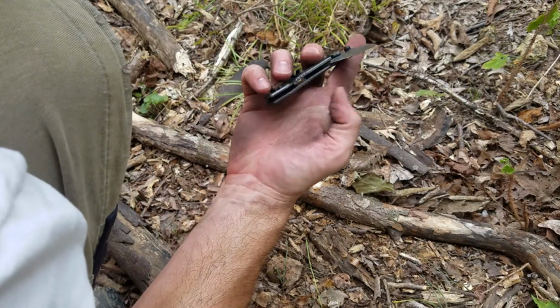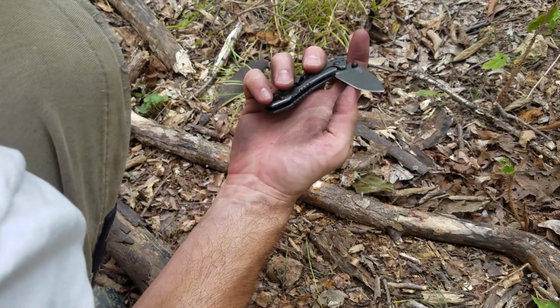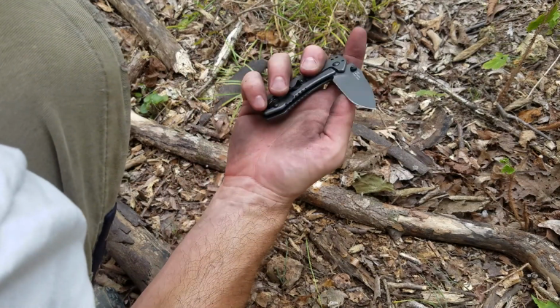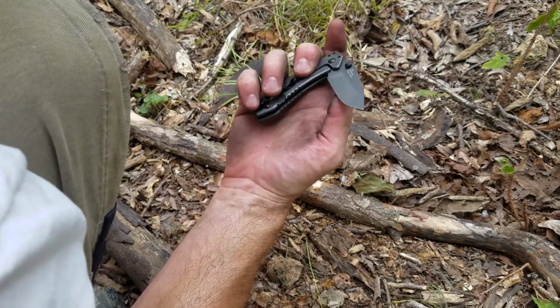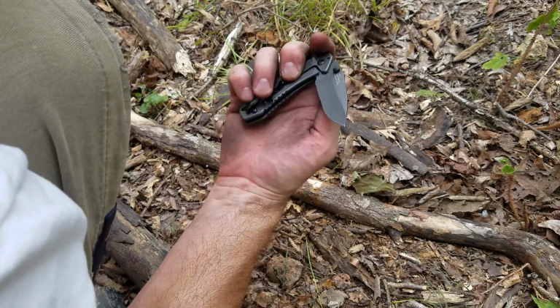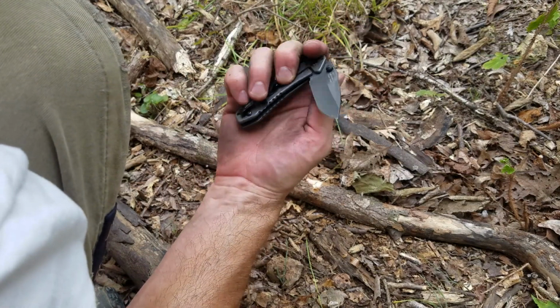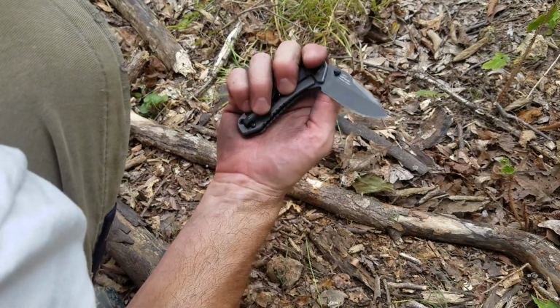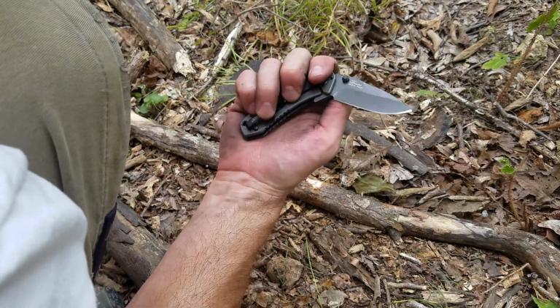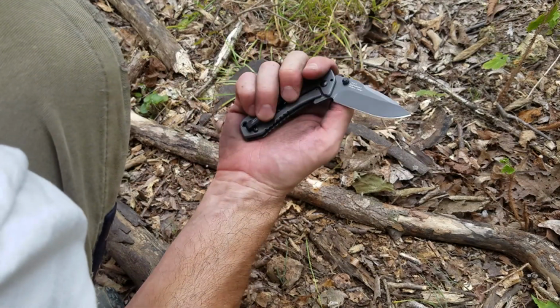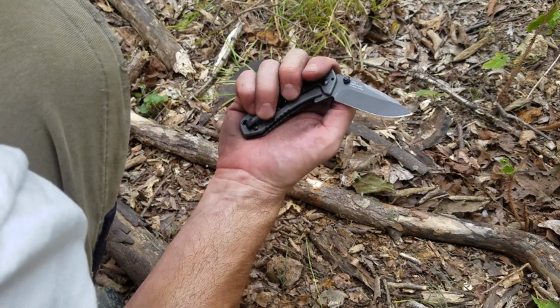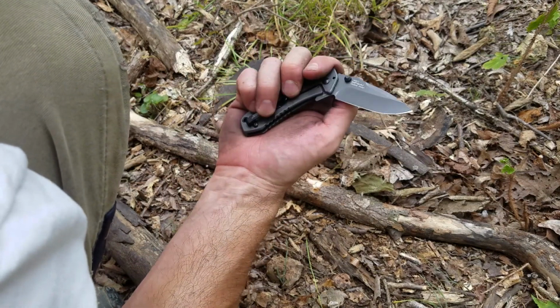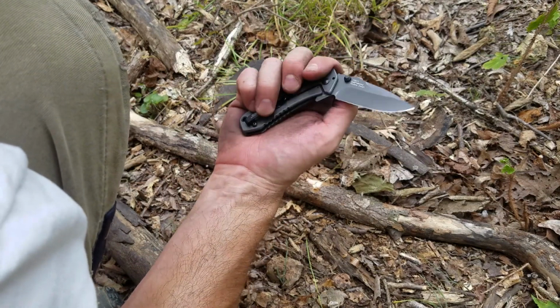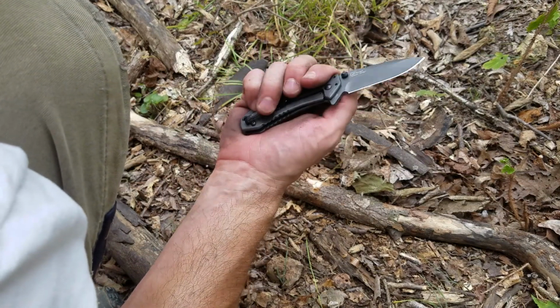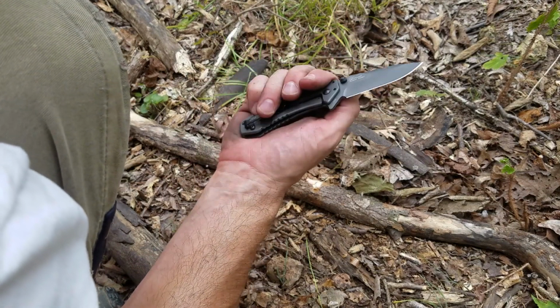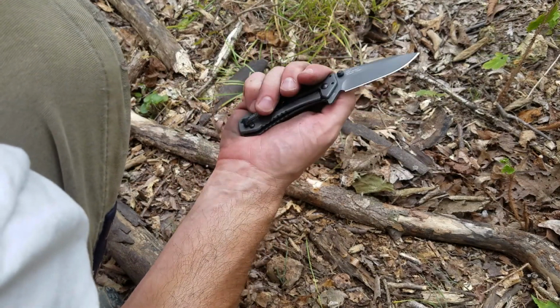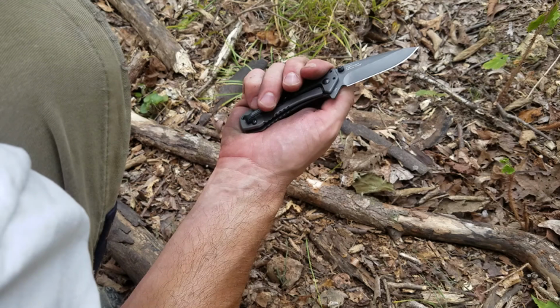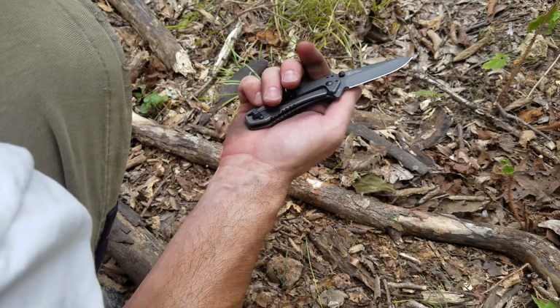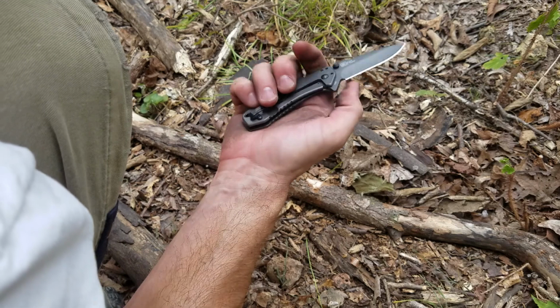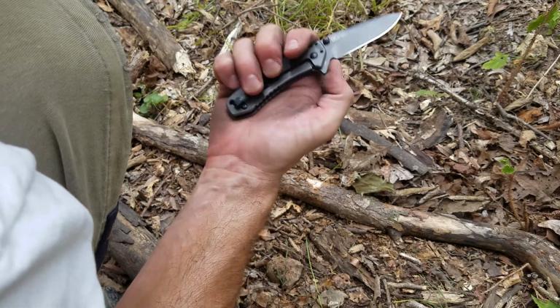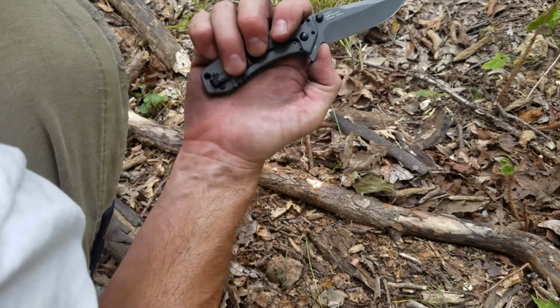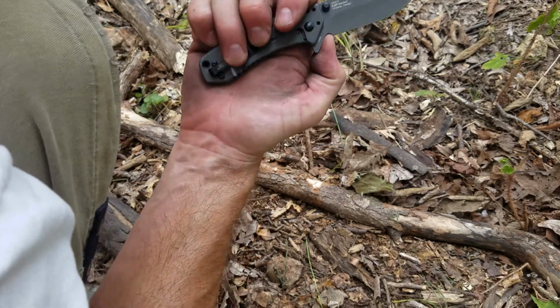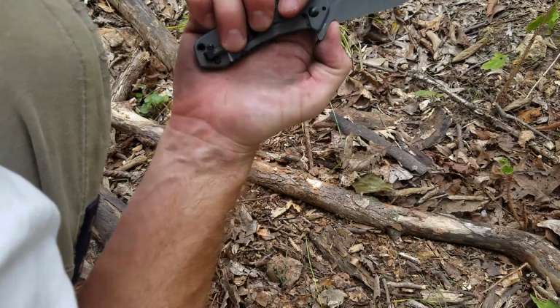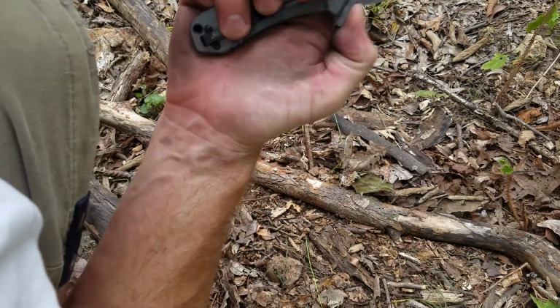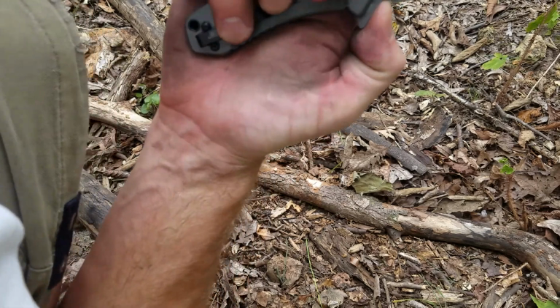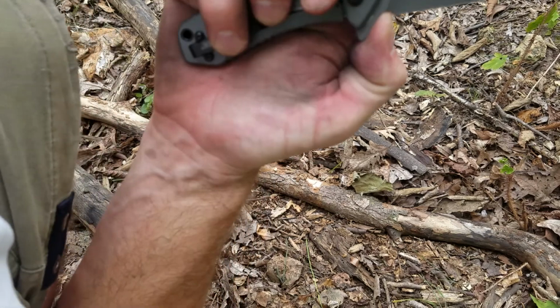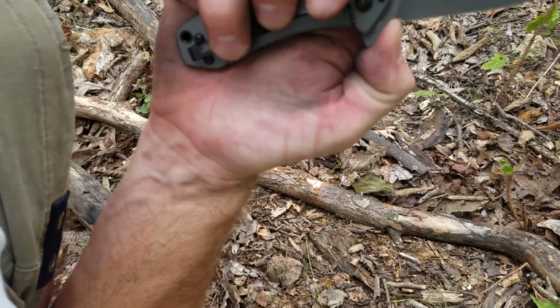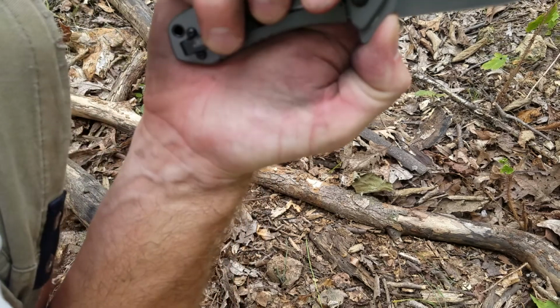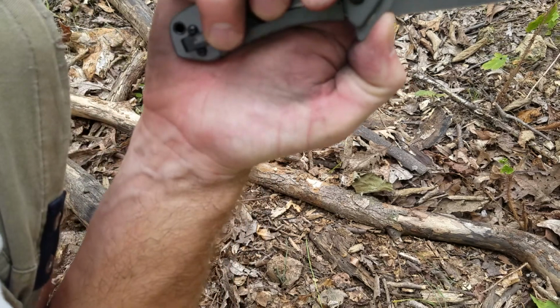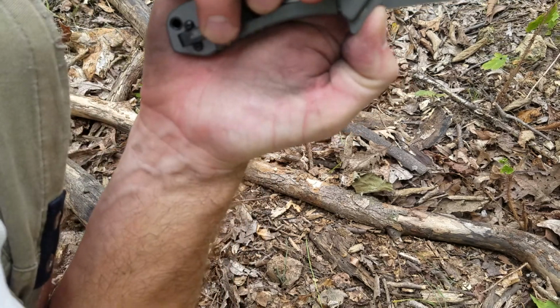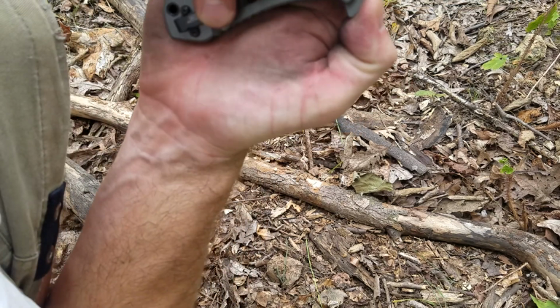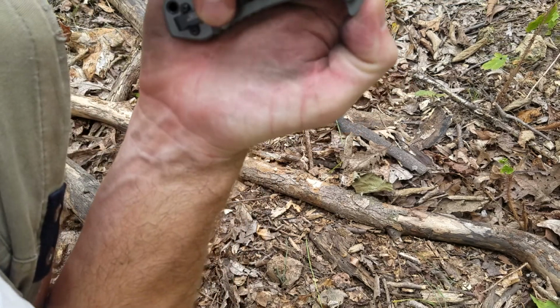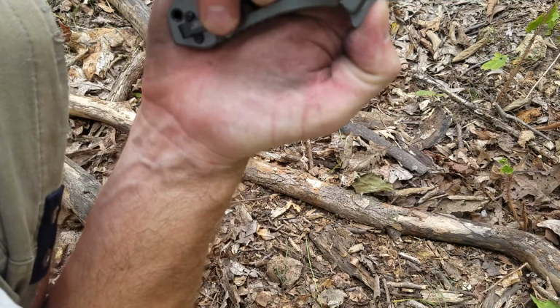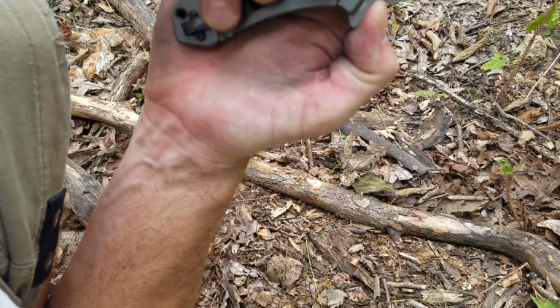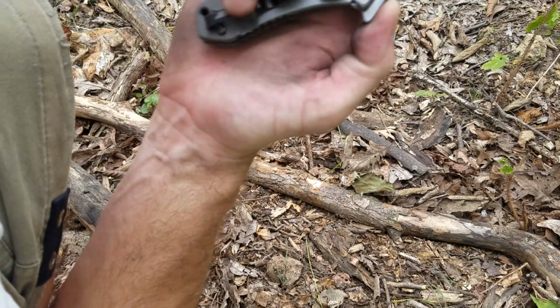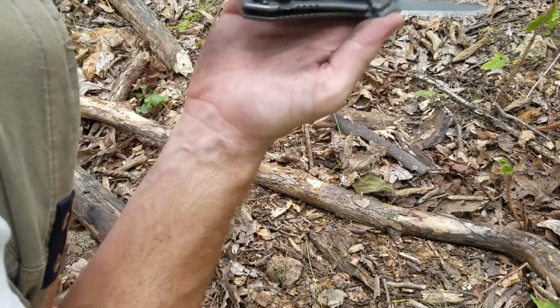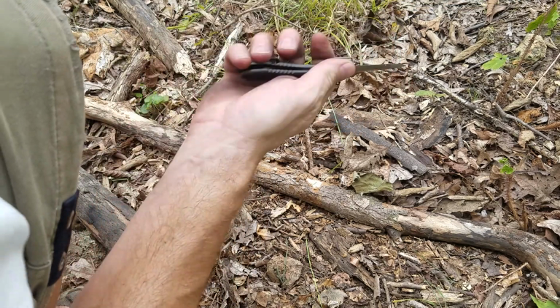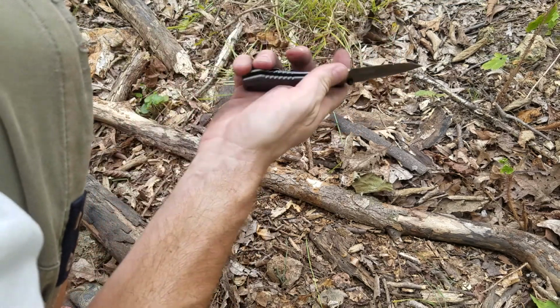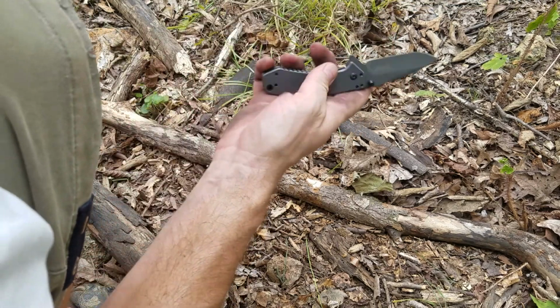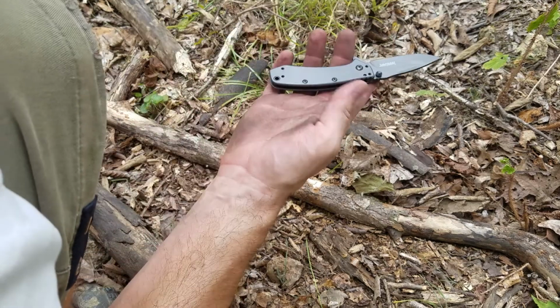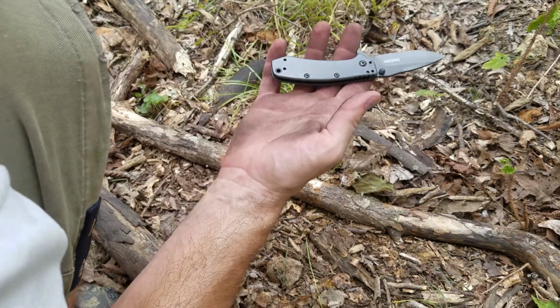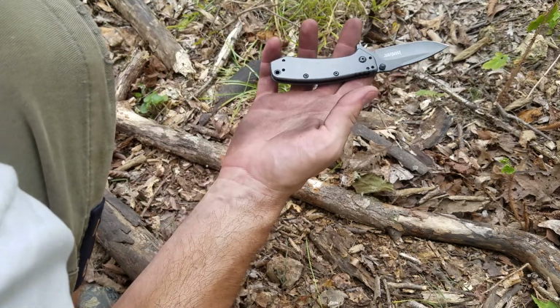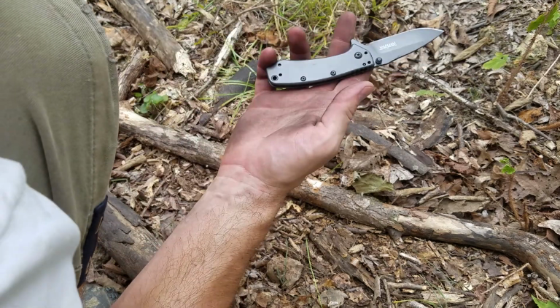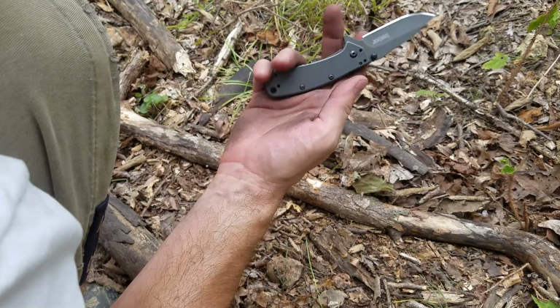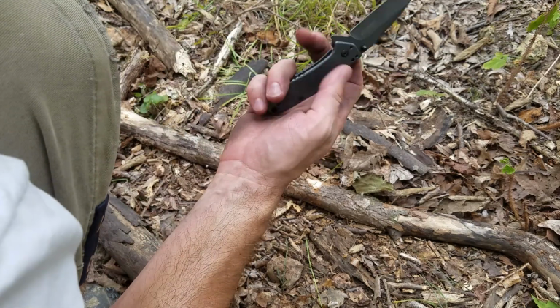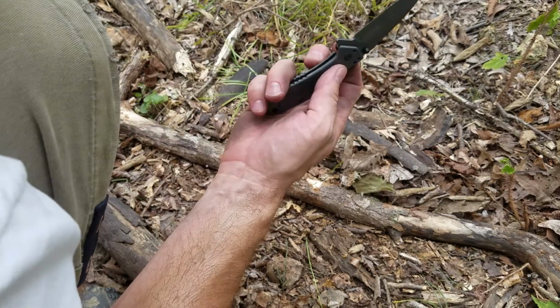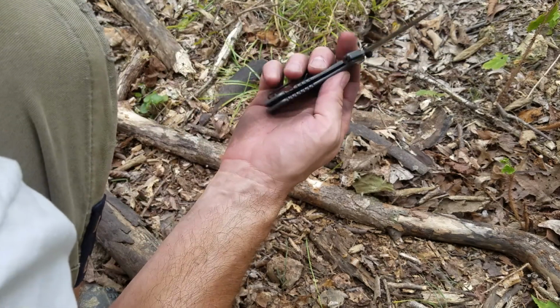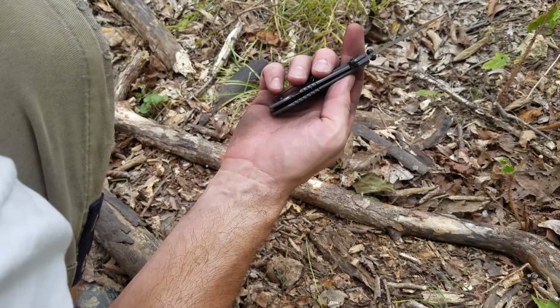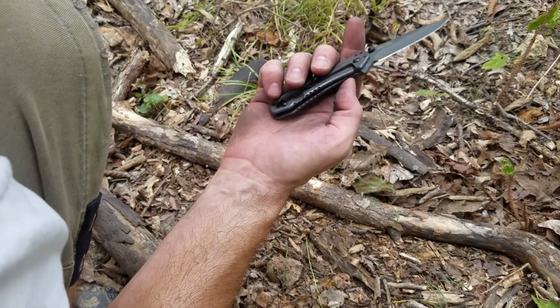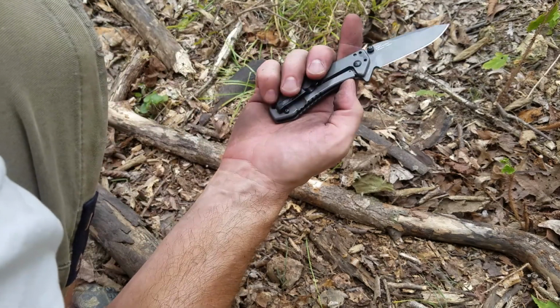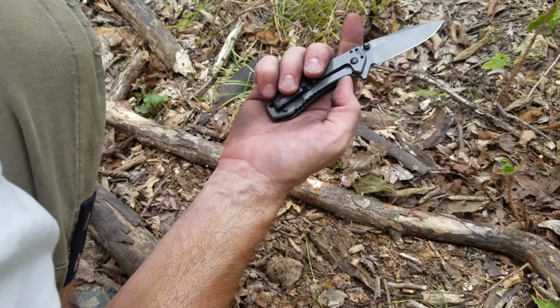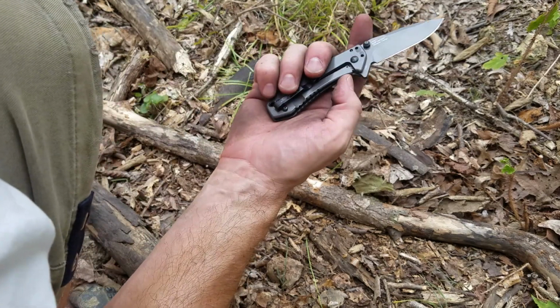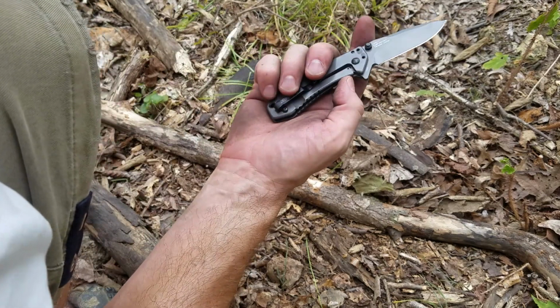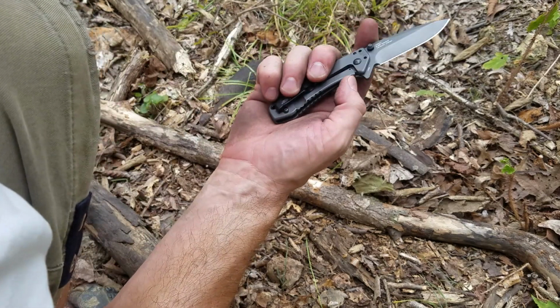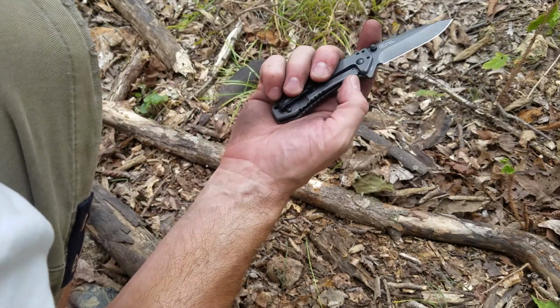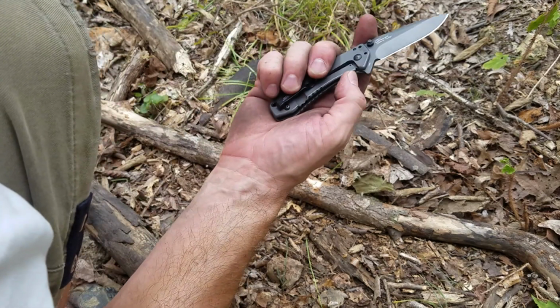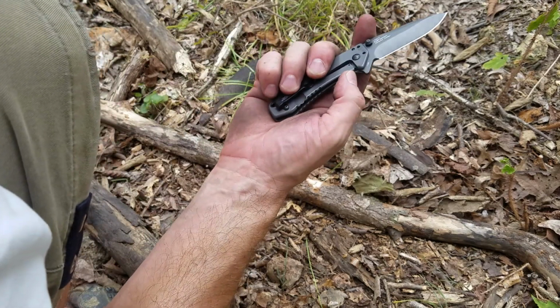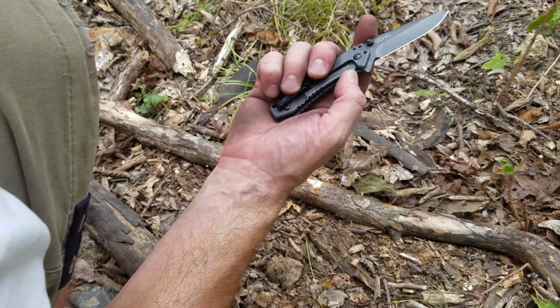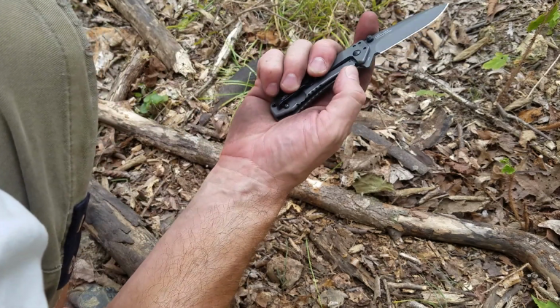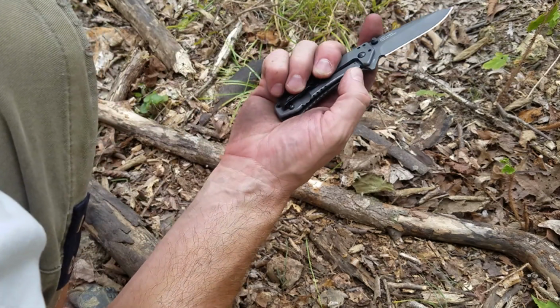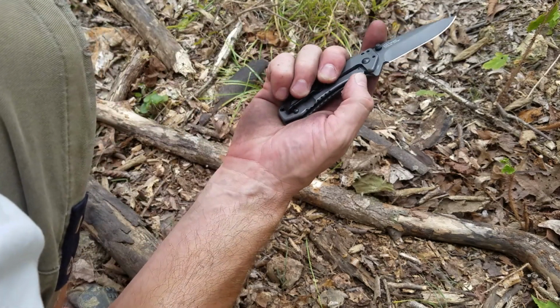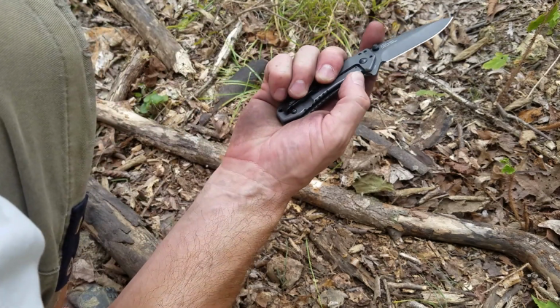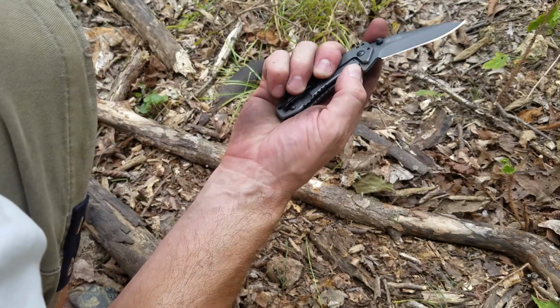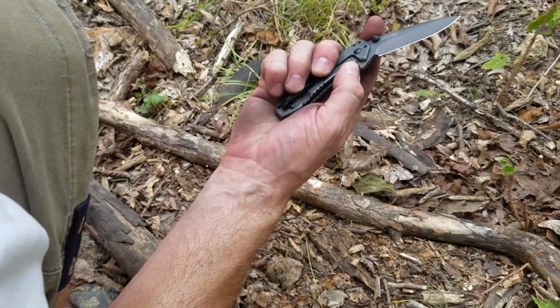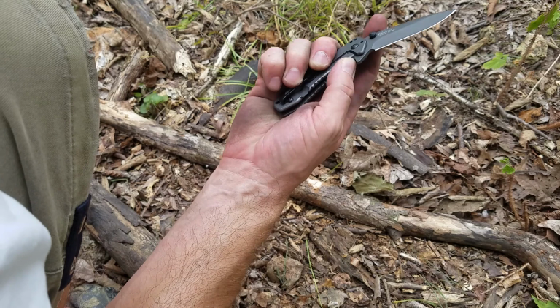This one is made in China, as well, unfortunately. But like I said, for a $30 knife, it is what it is.